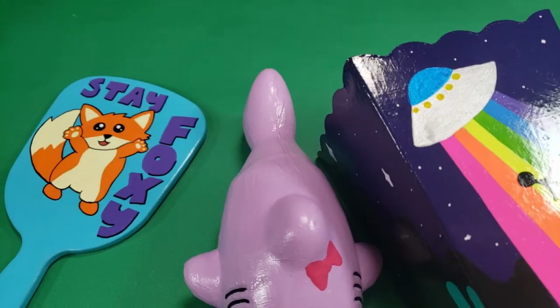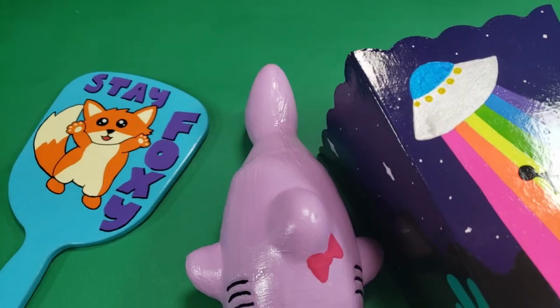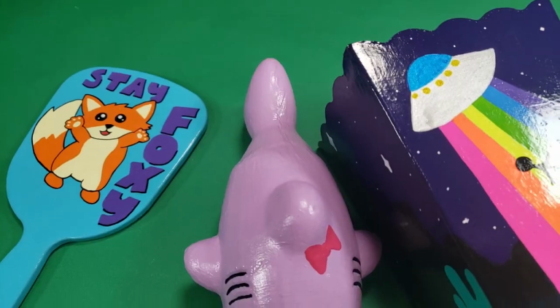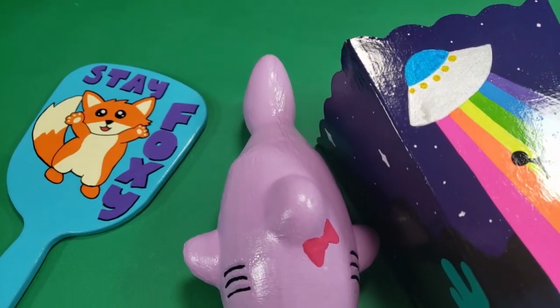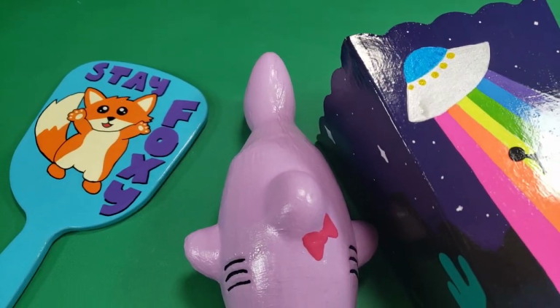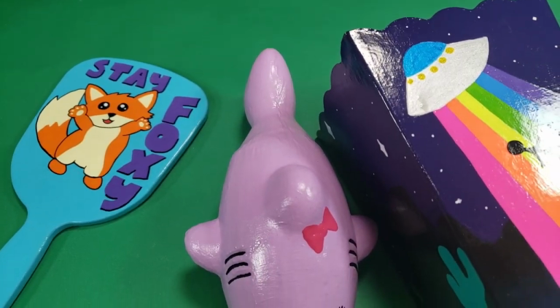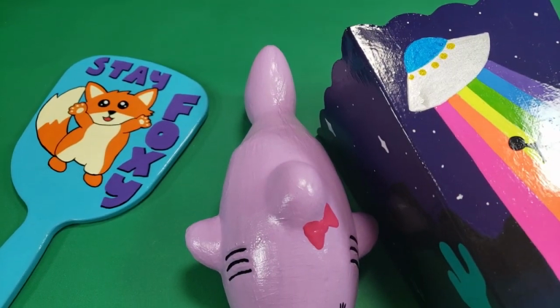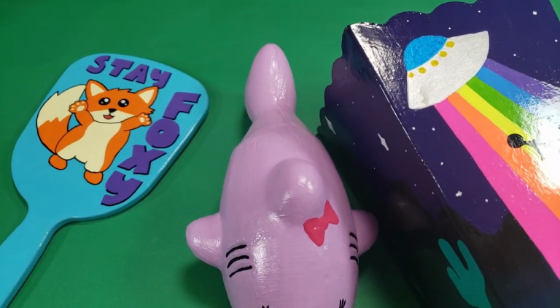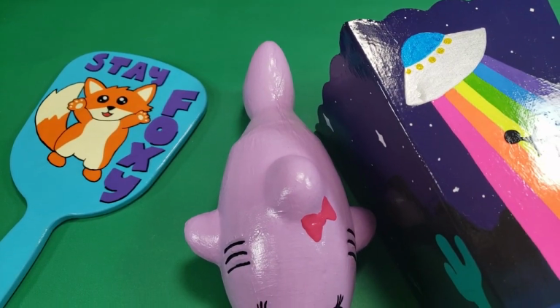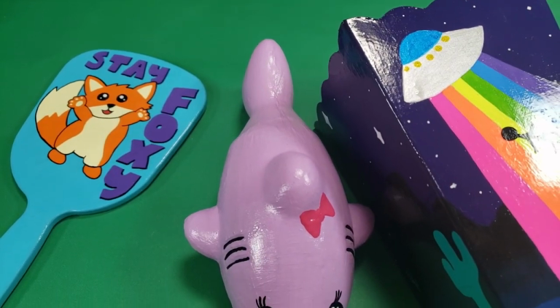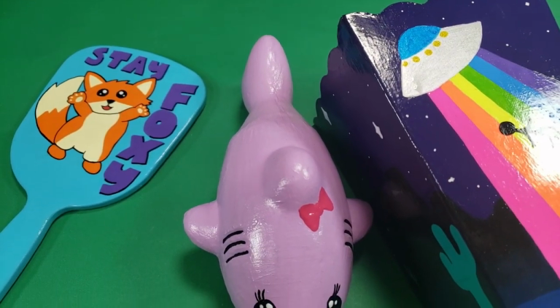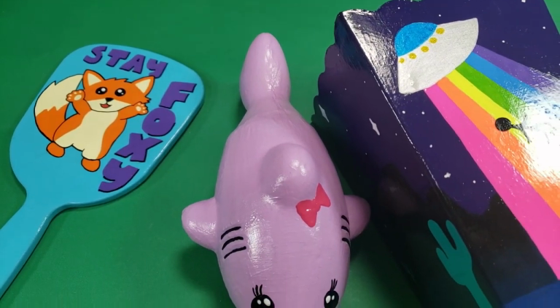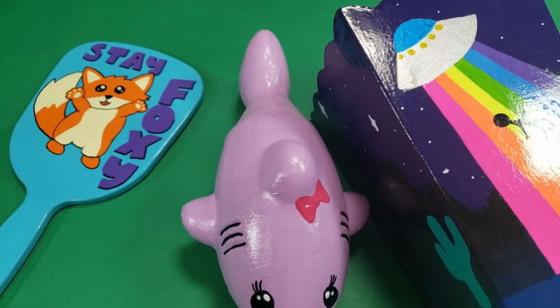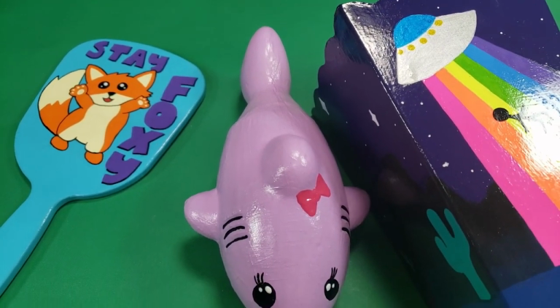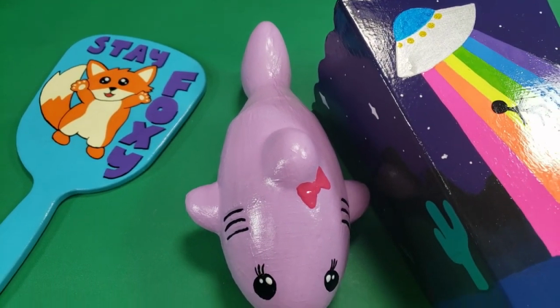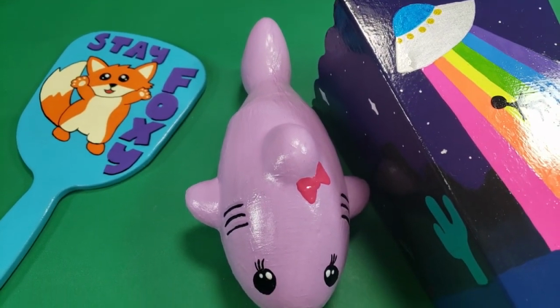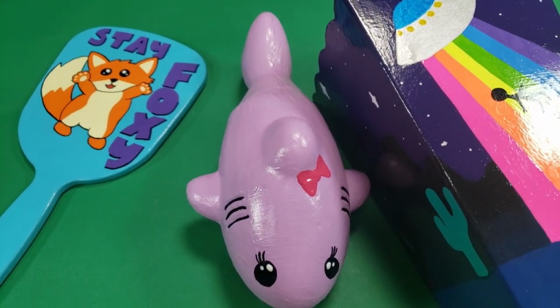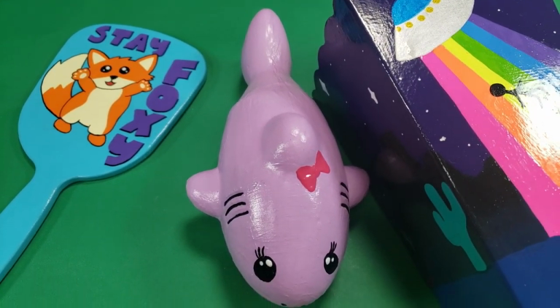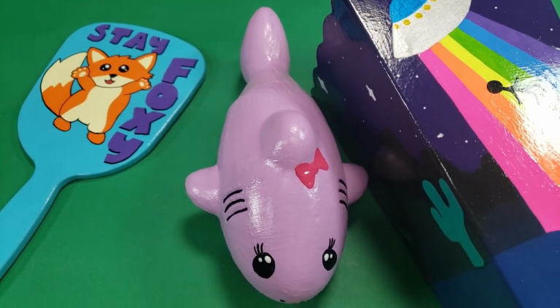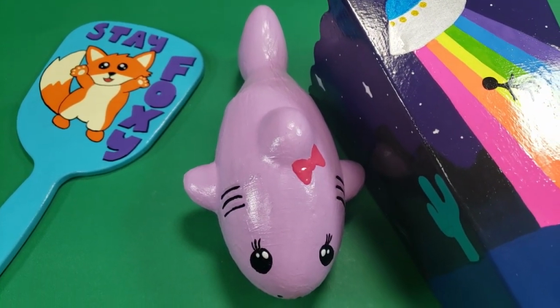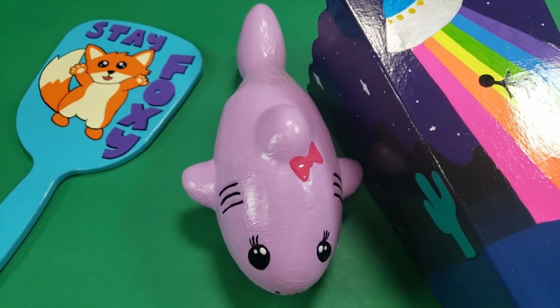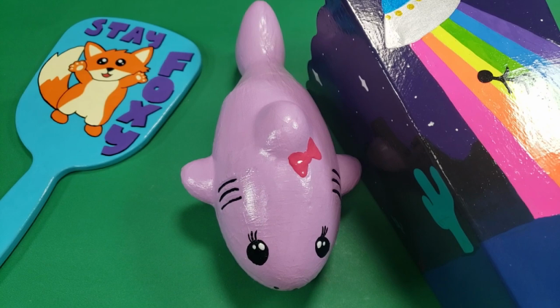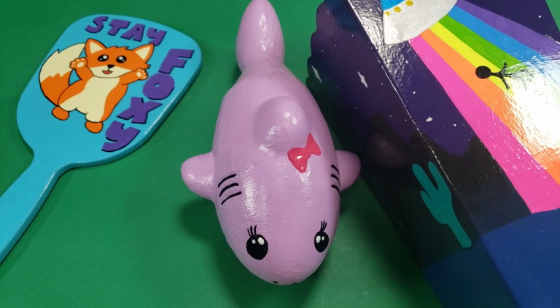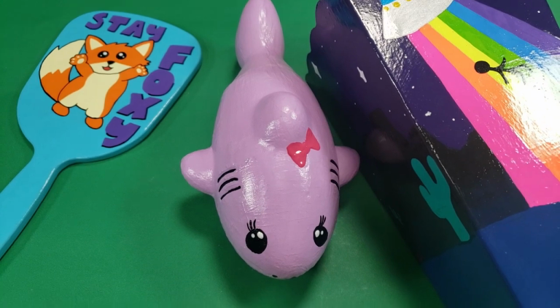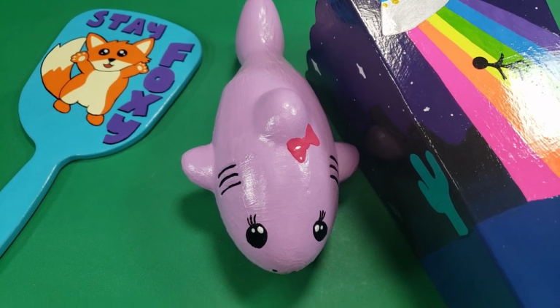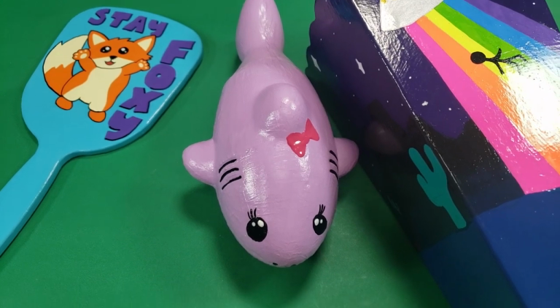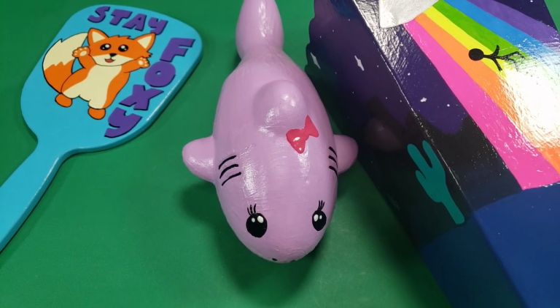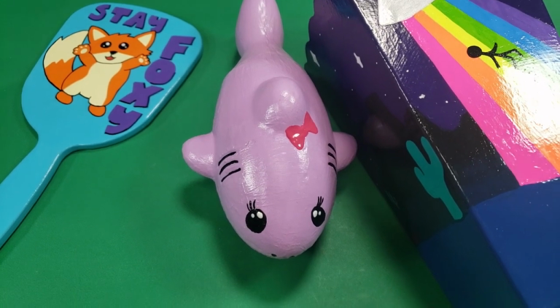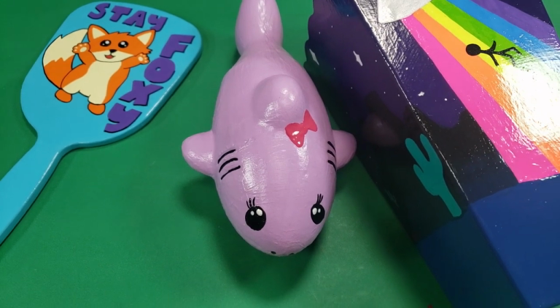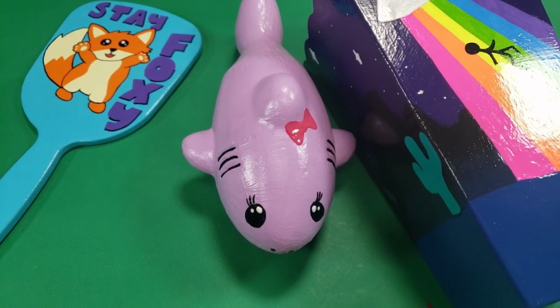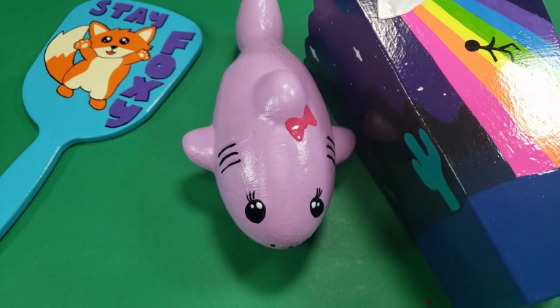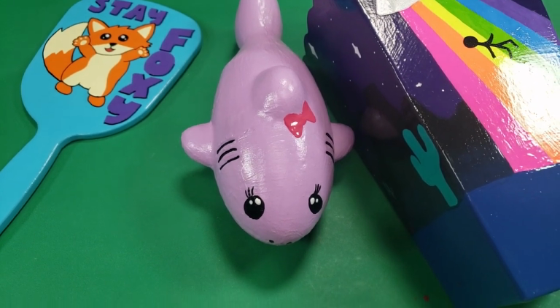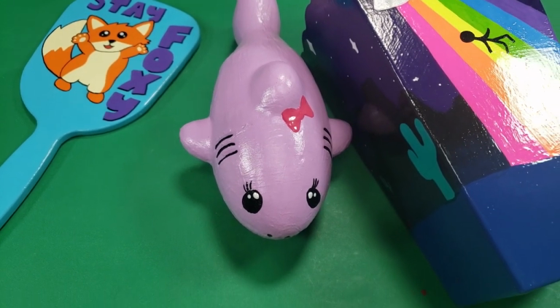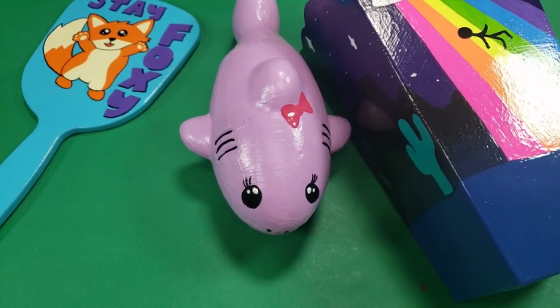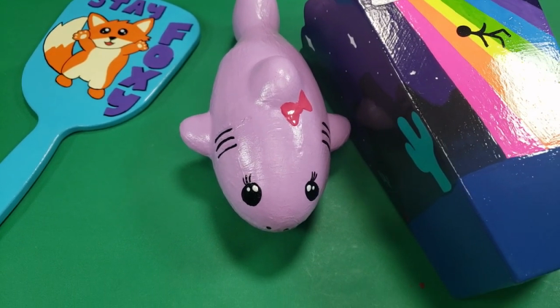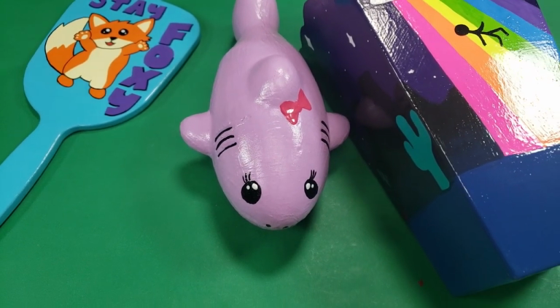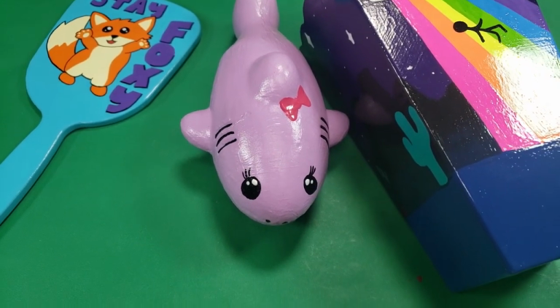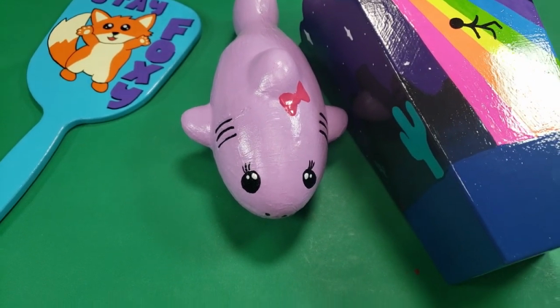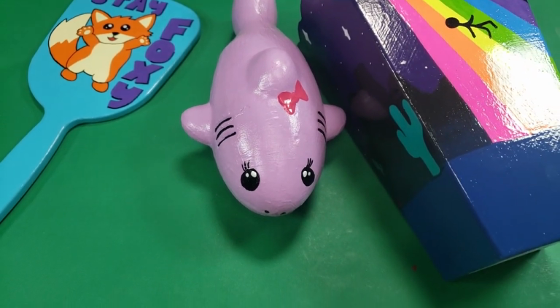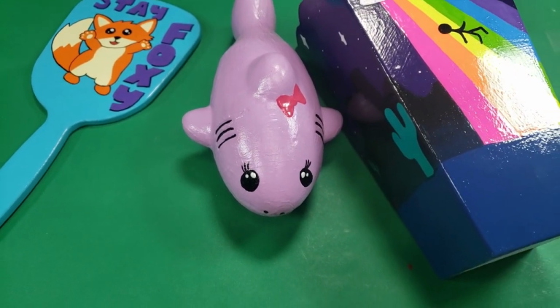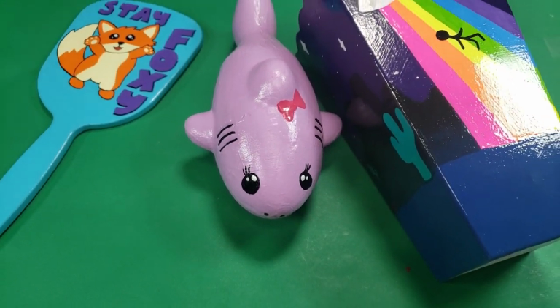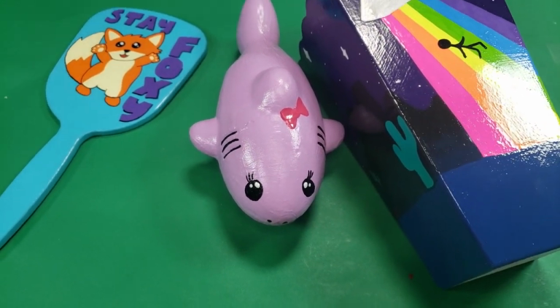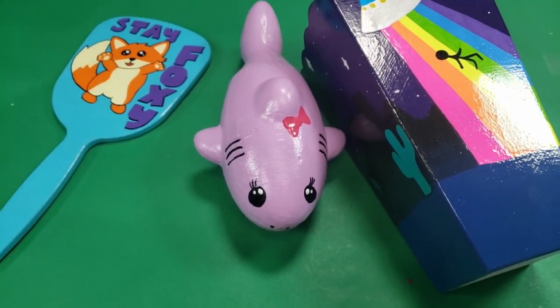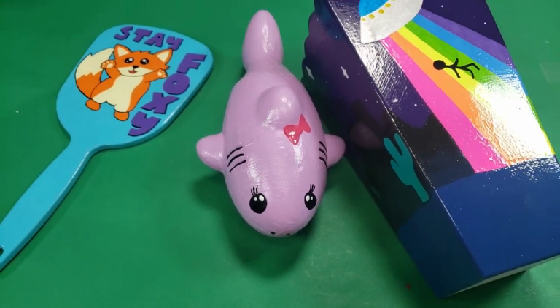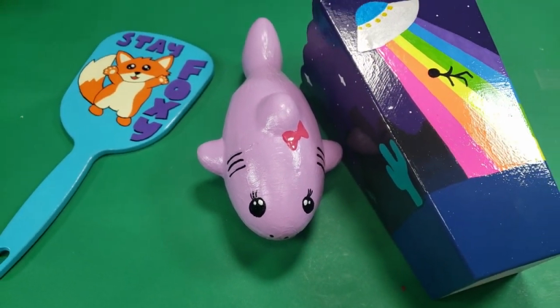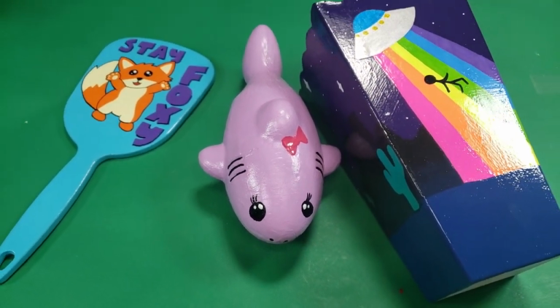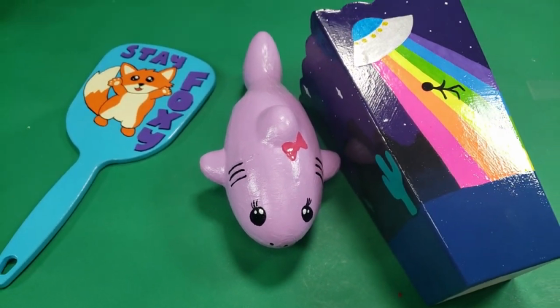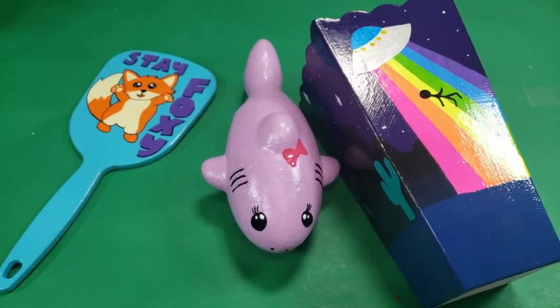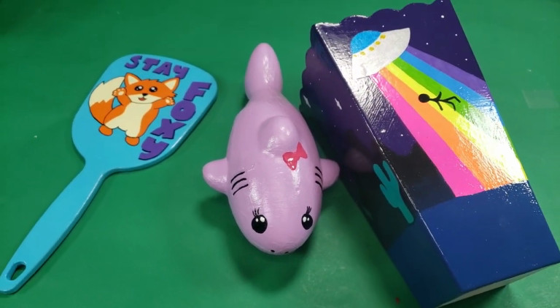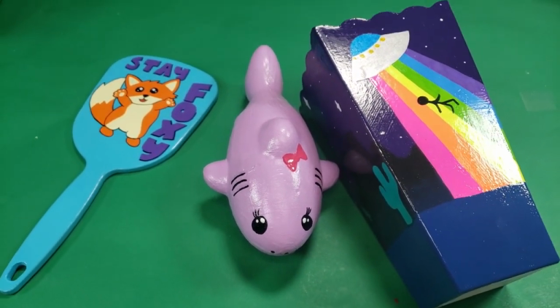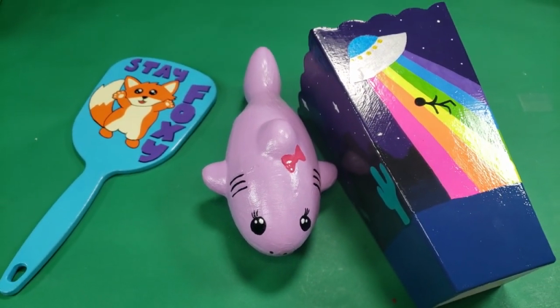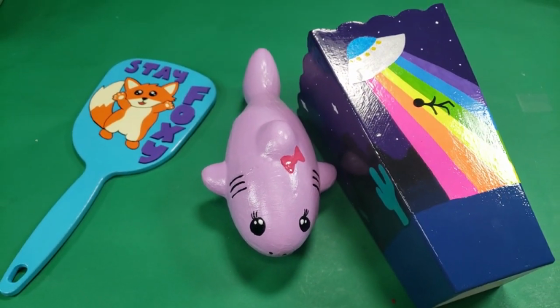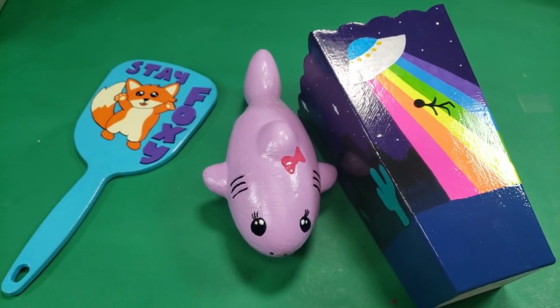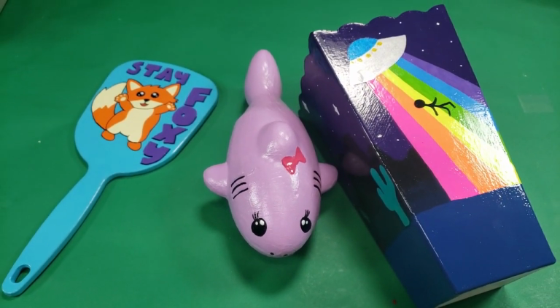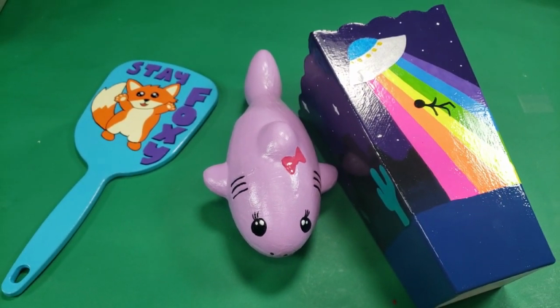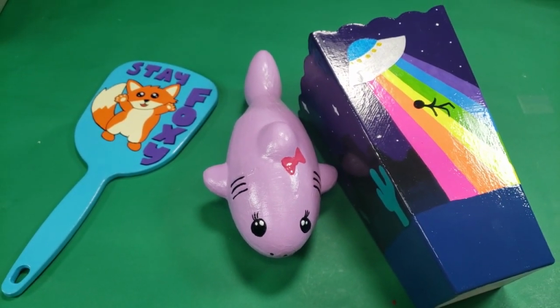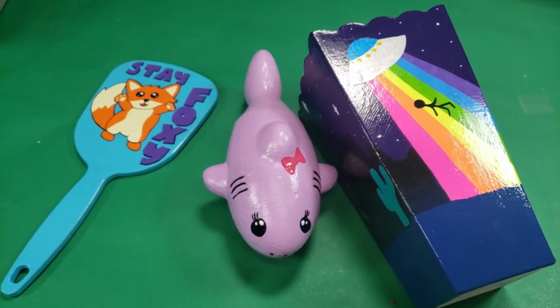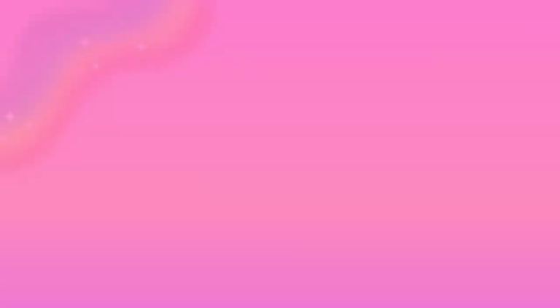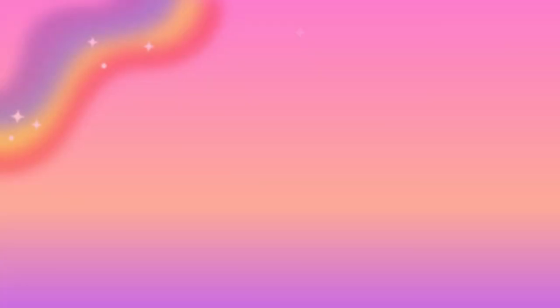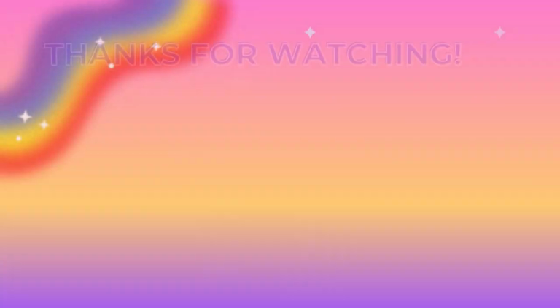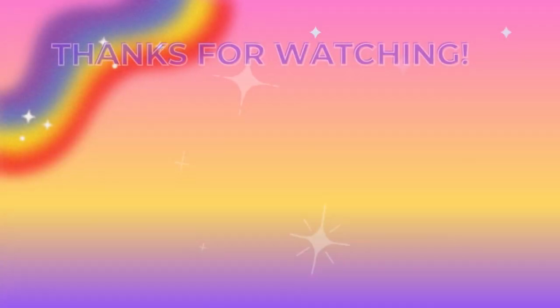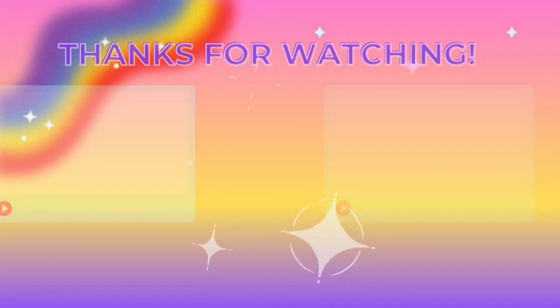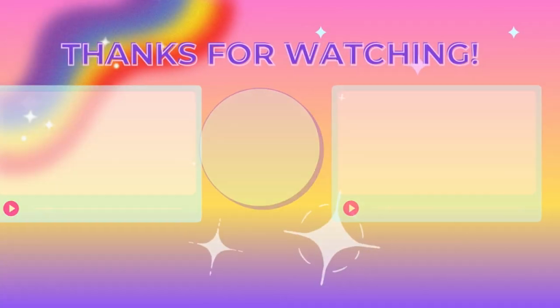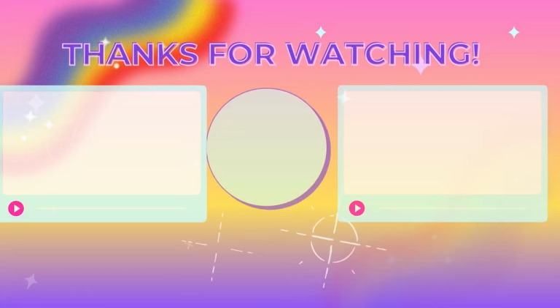That's all for this week. What do you think? Let me know in the comments. Thanks so much for watching, and I'll see you next time.